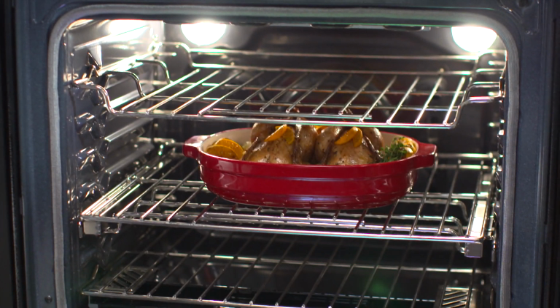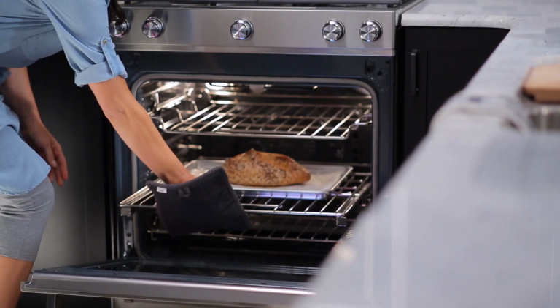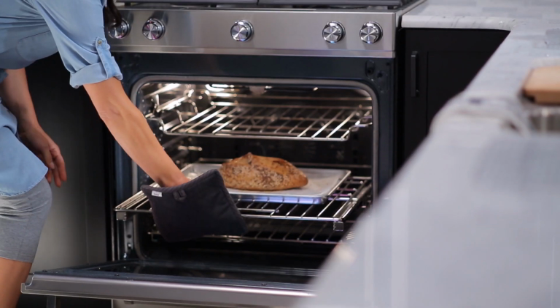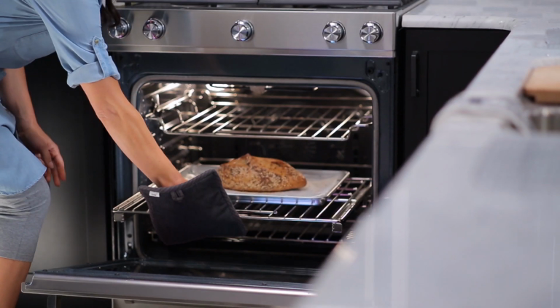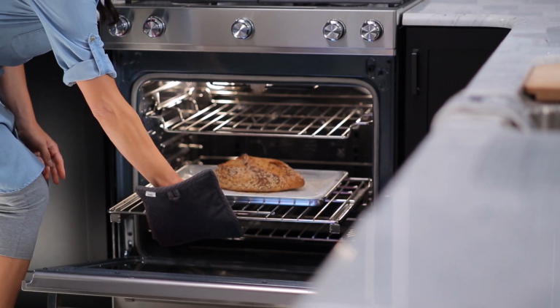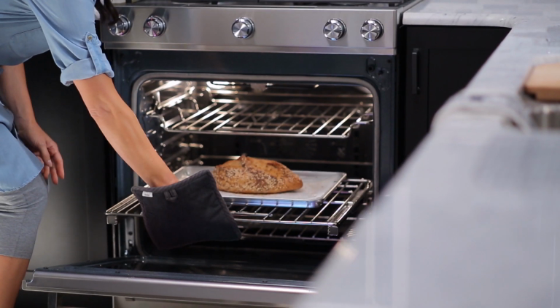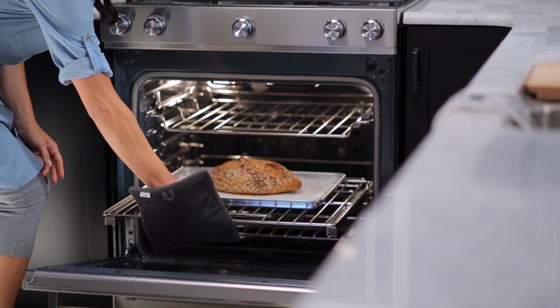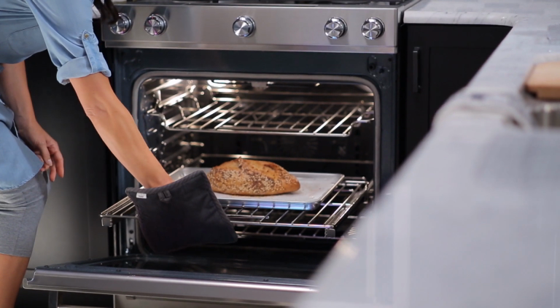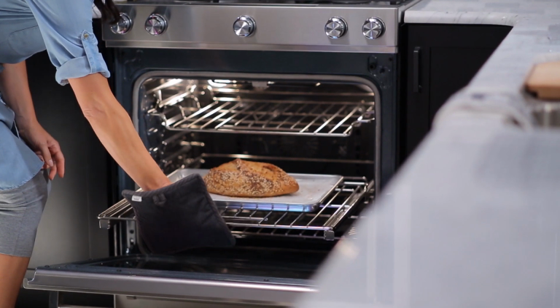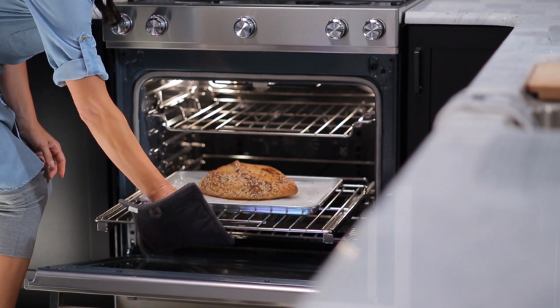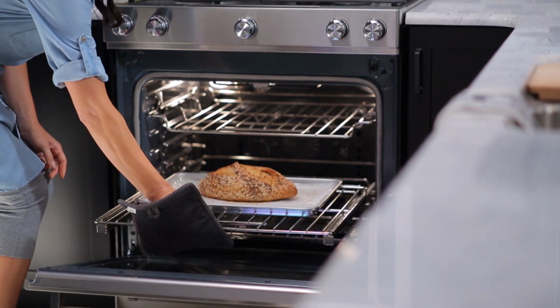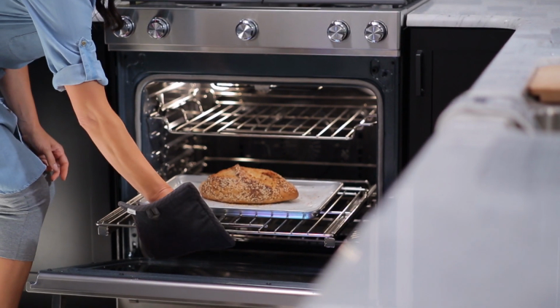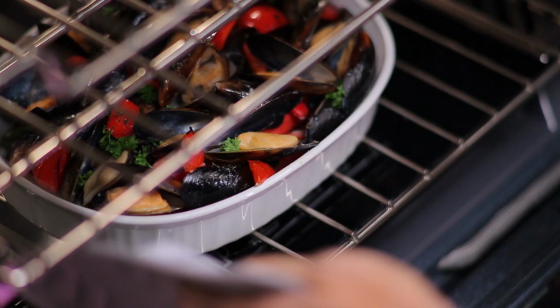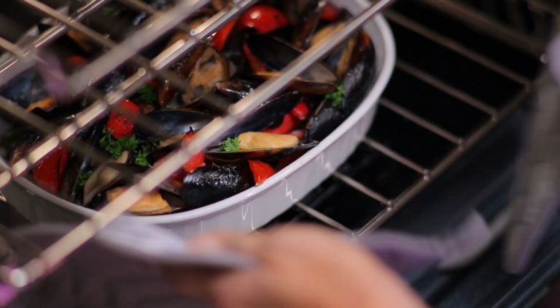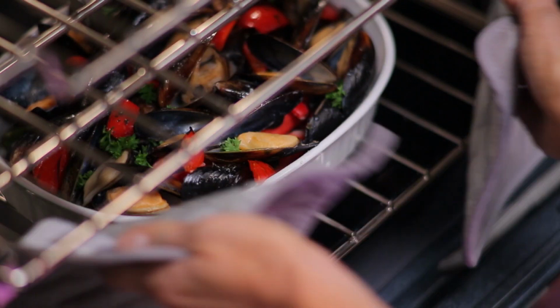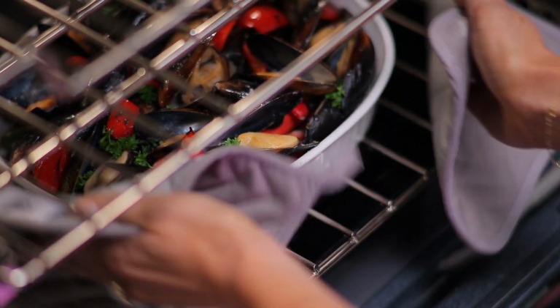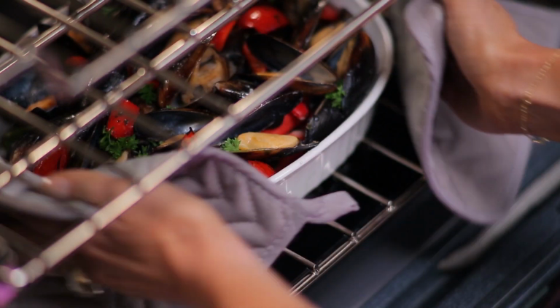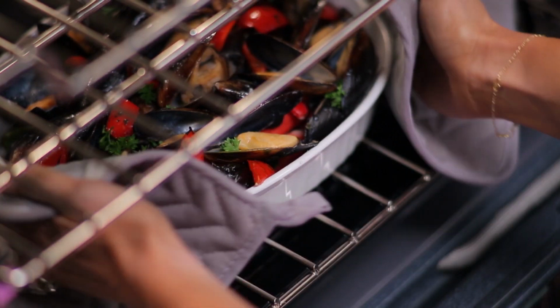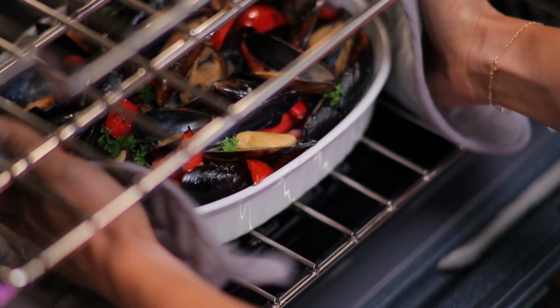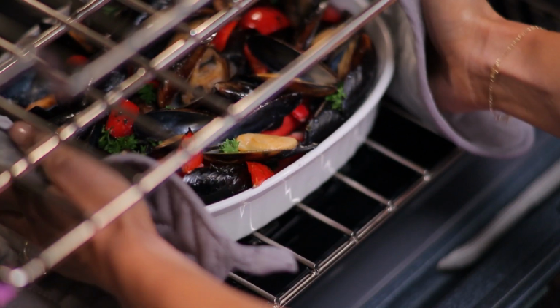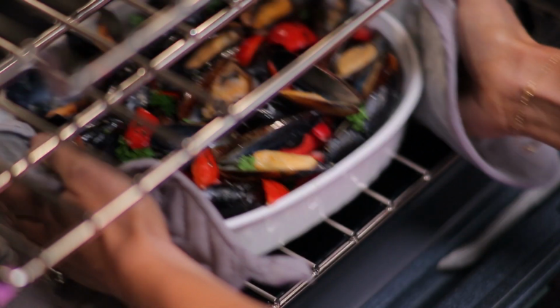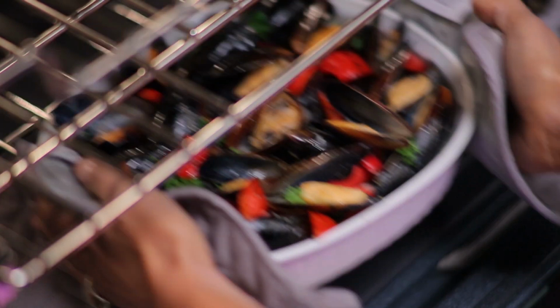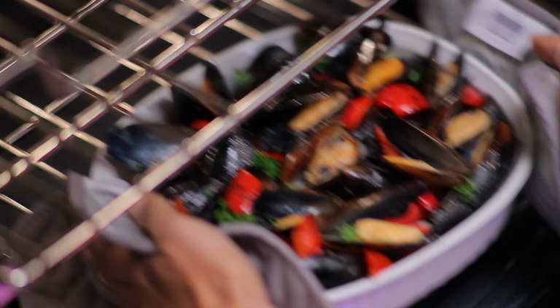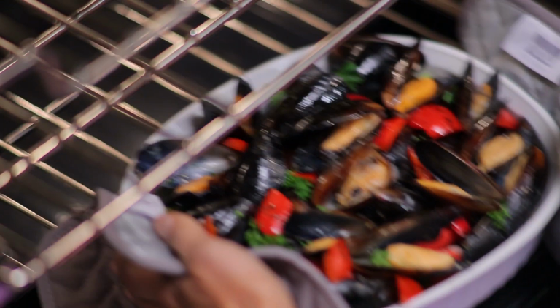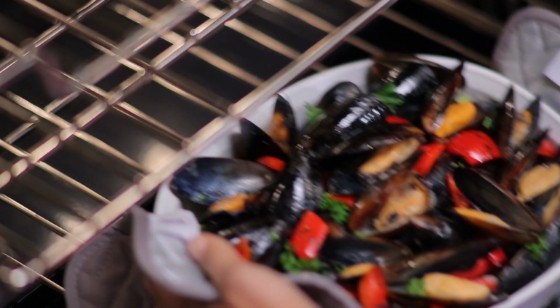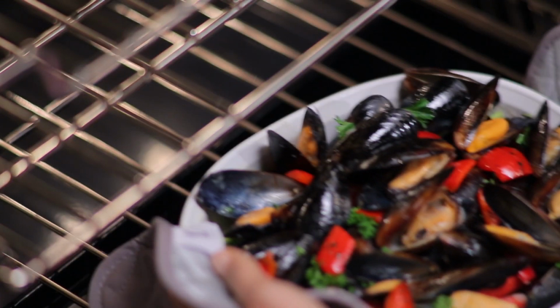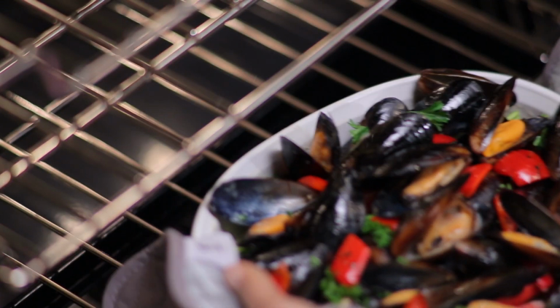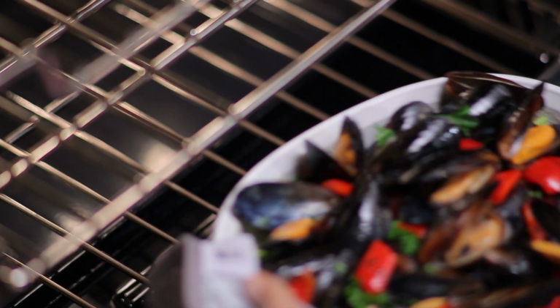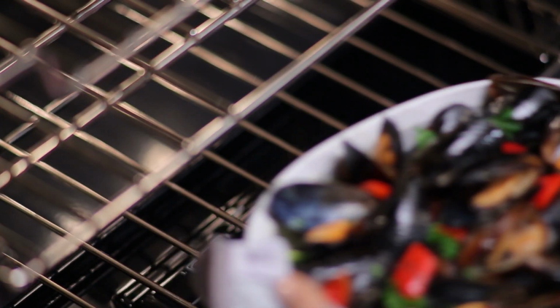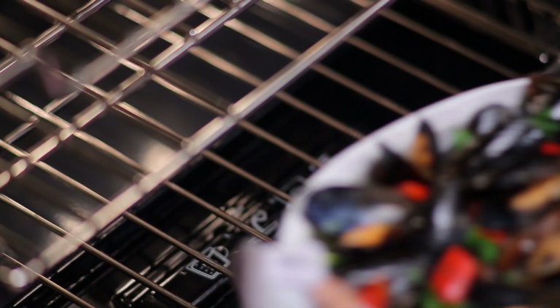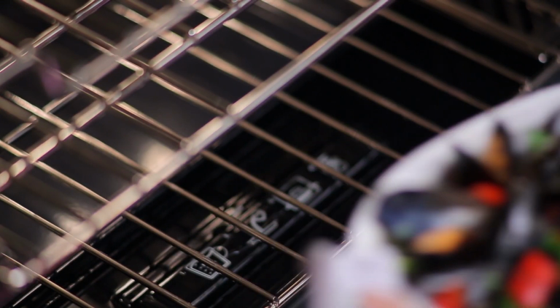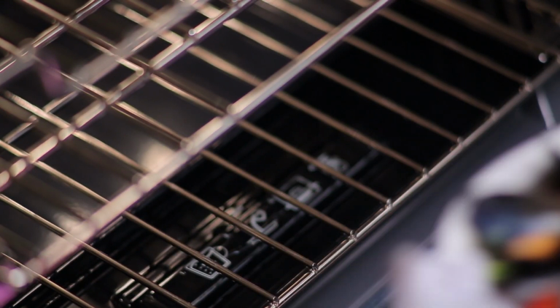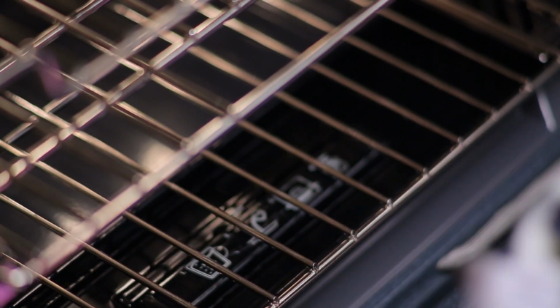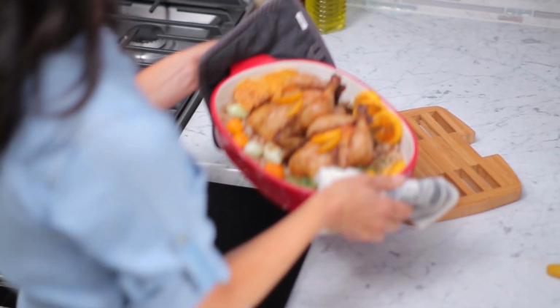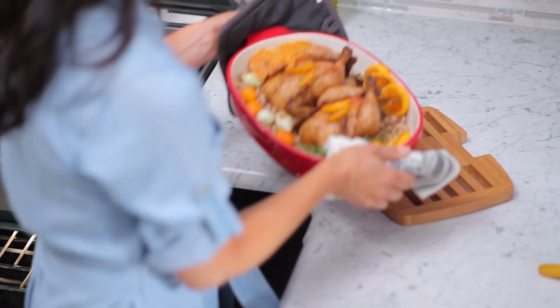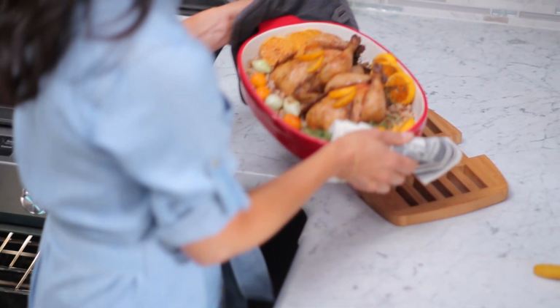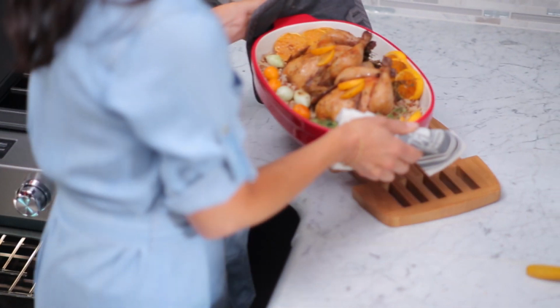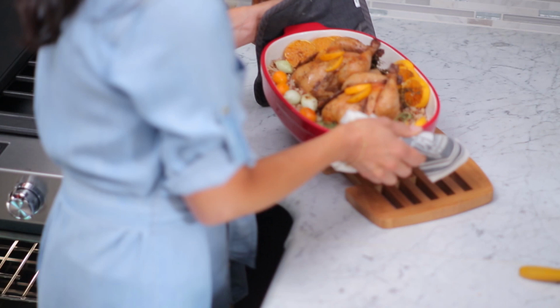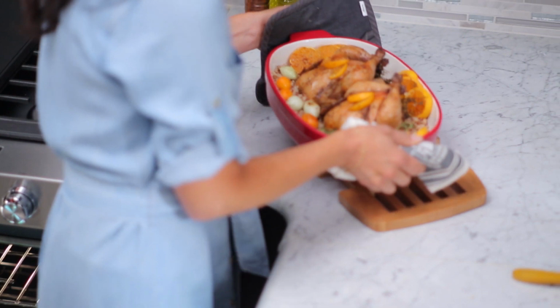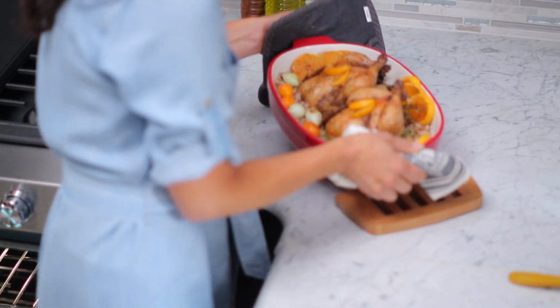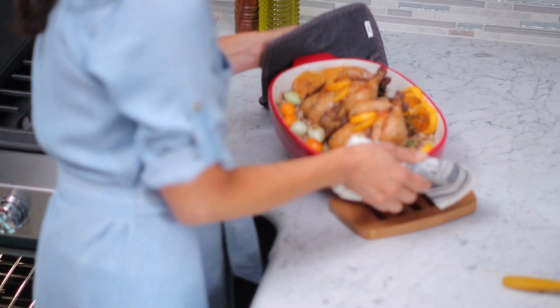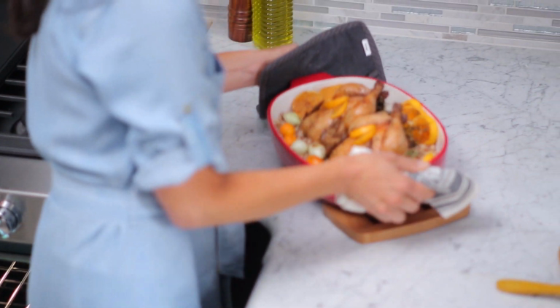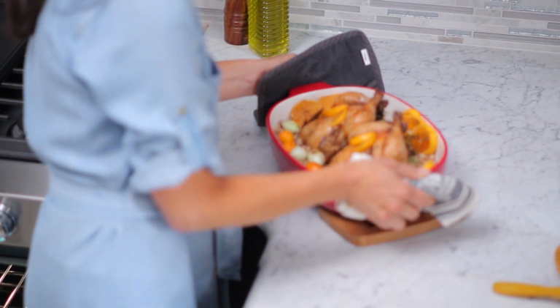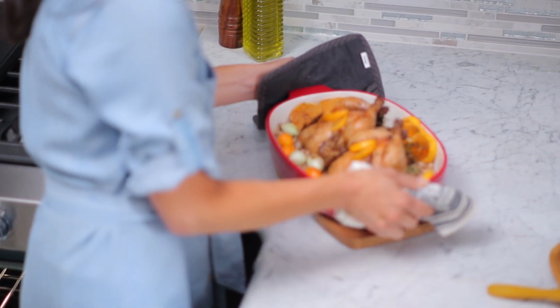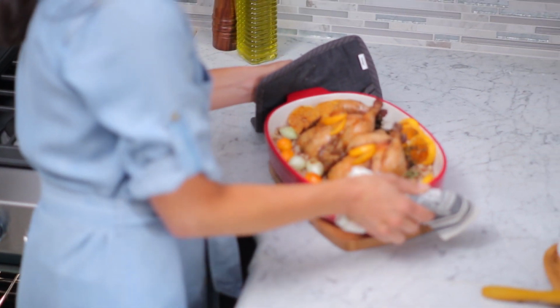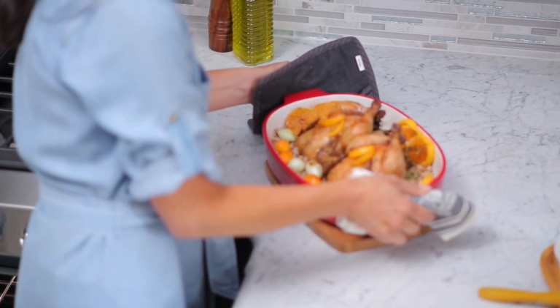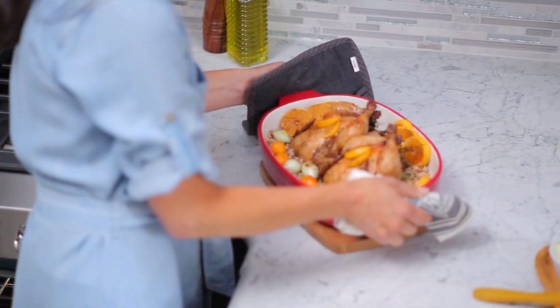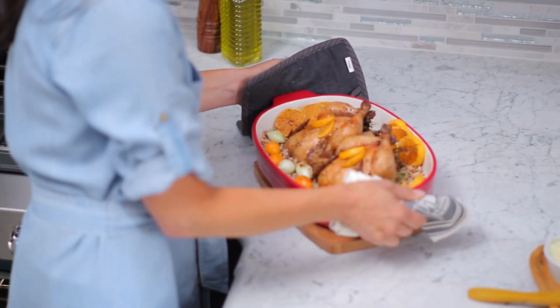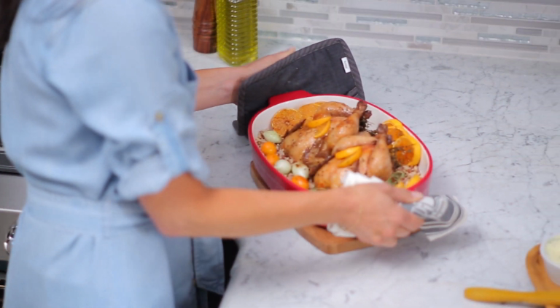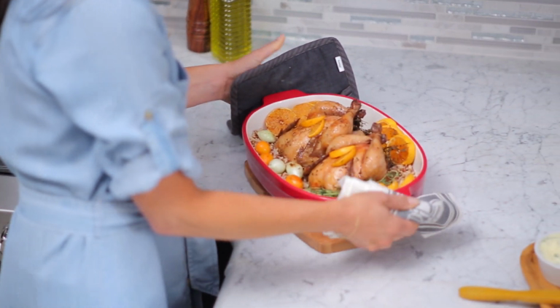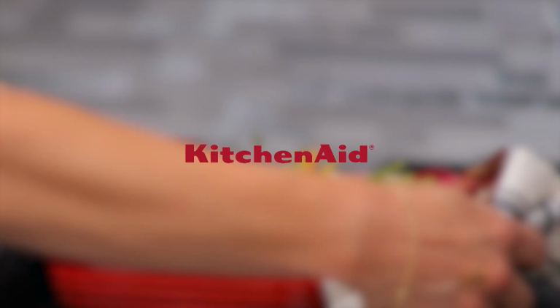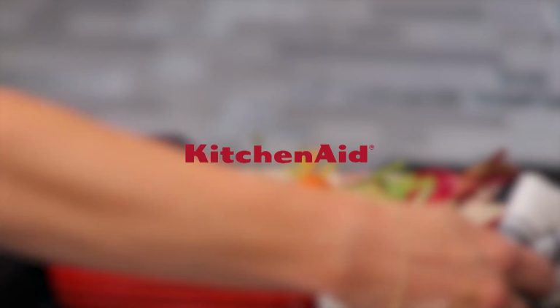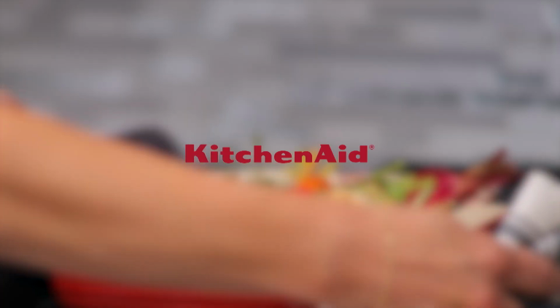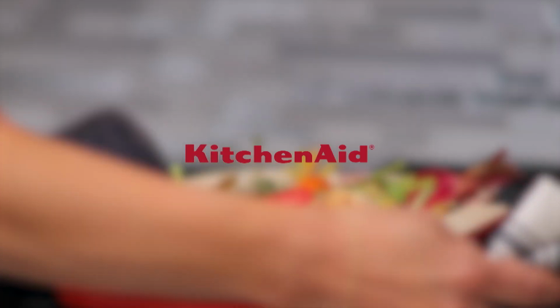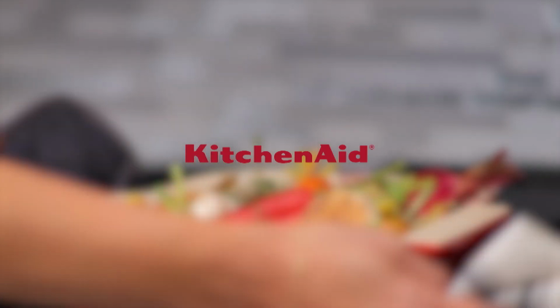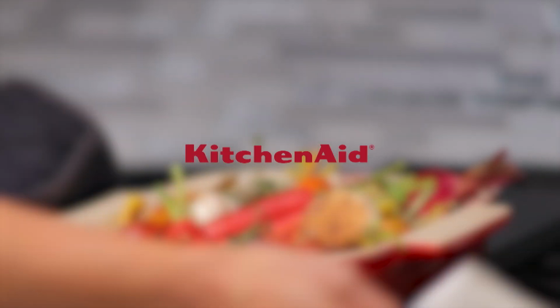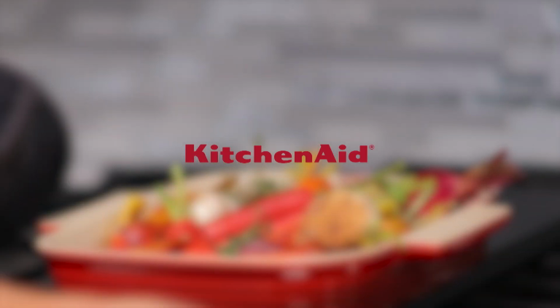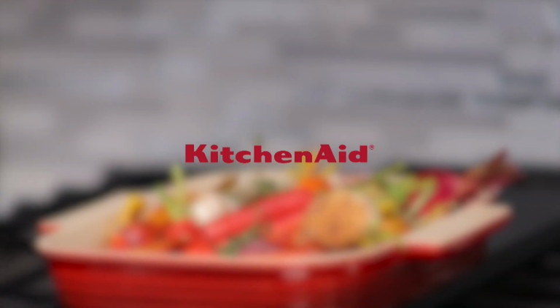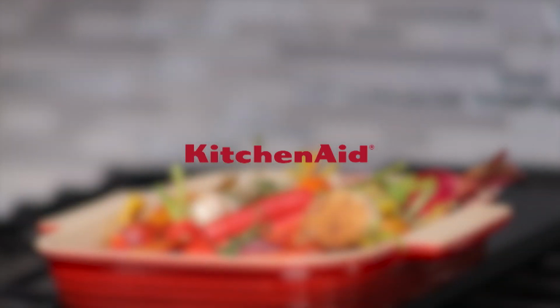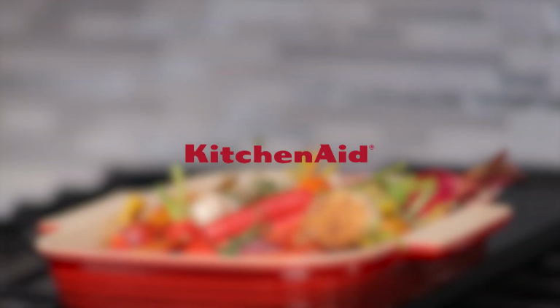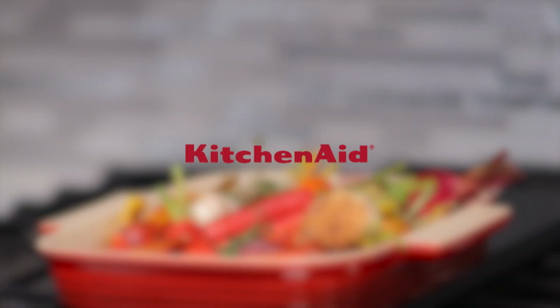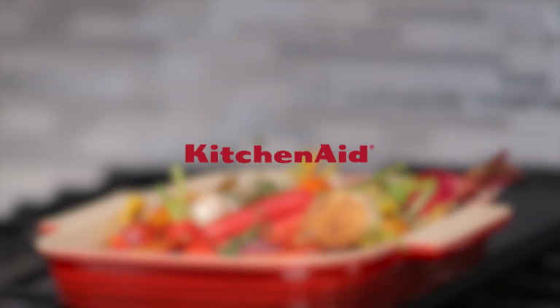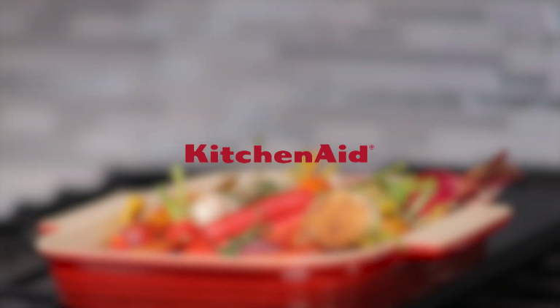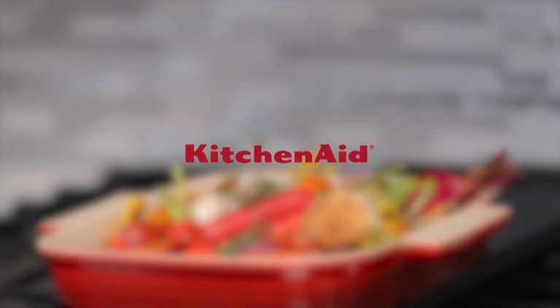Get the Steam Rack technology that takes out the work, so you can do even more with moisture. This is how KitchenAid cooks.